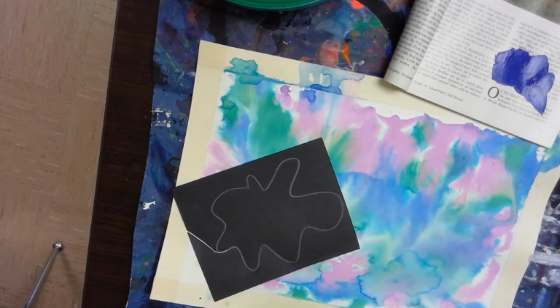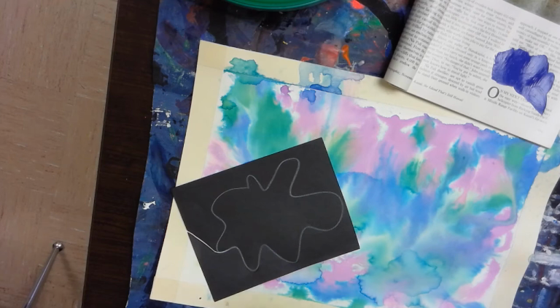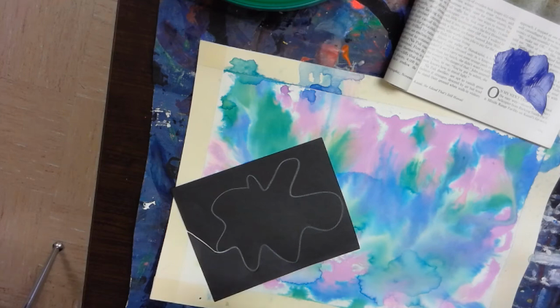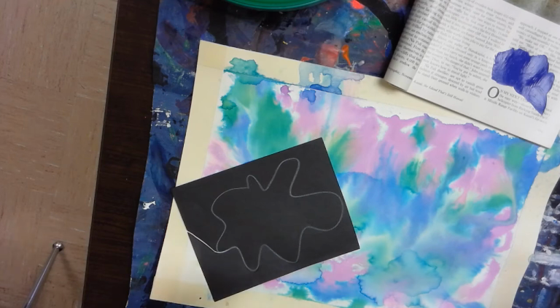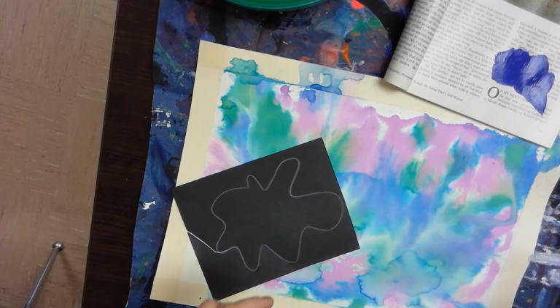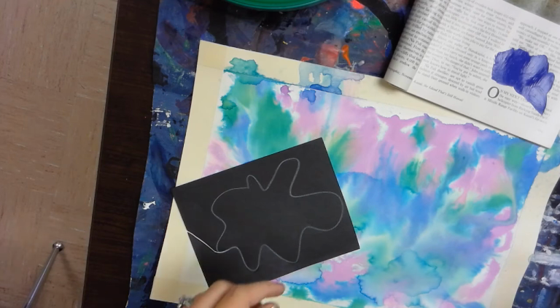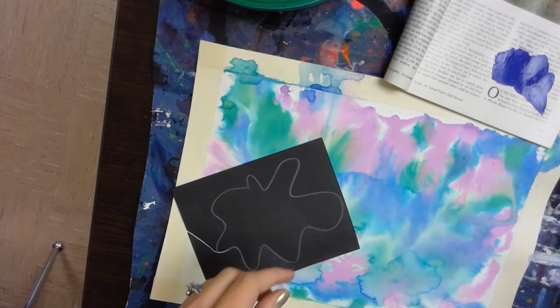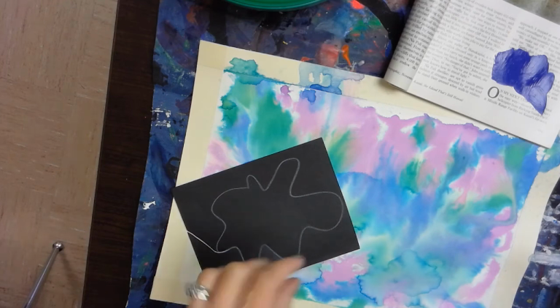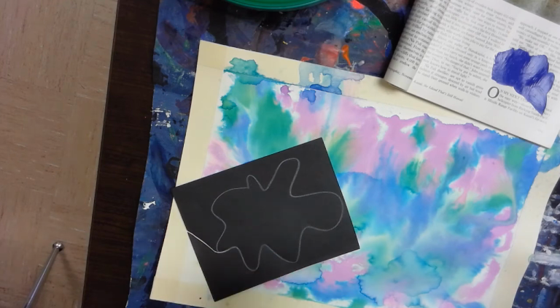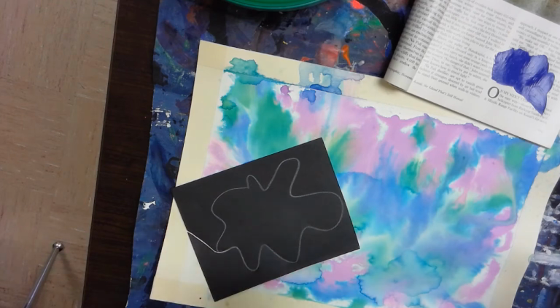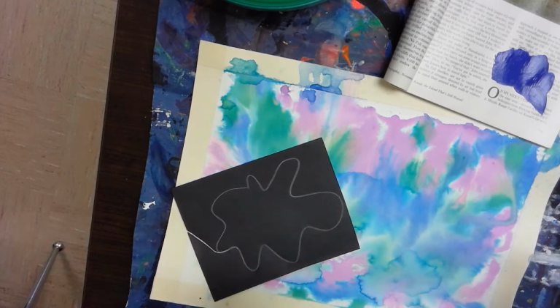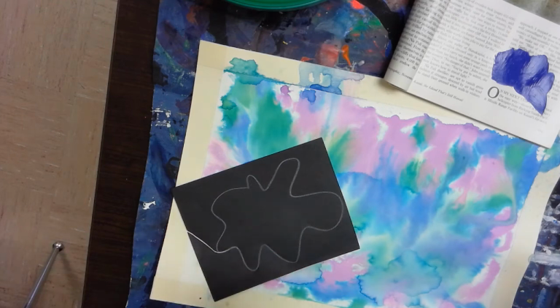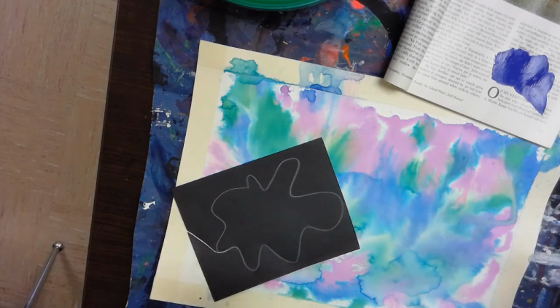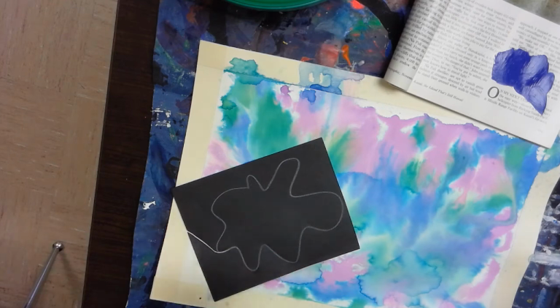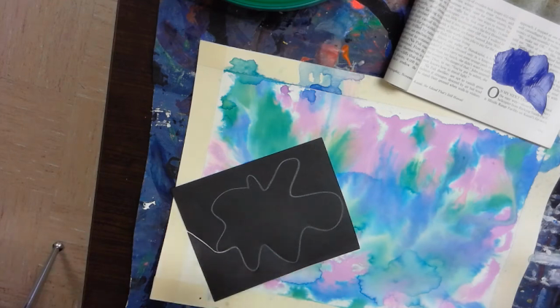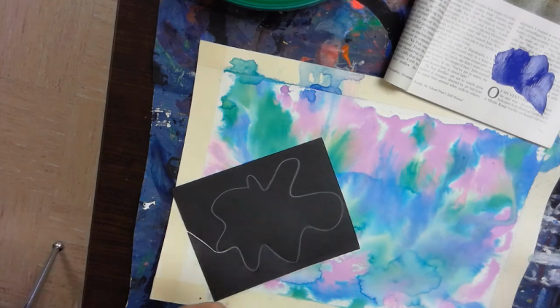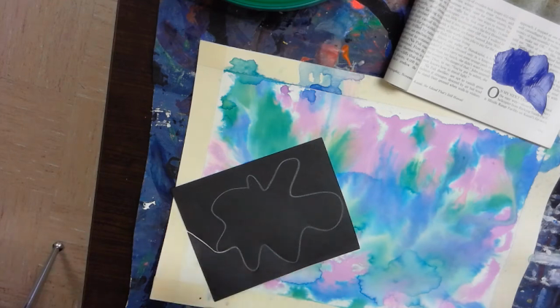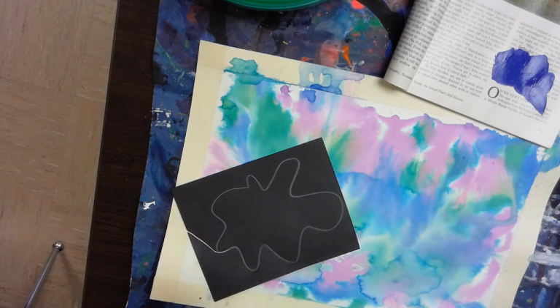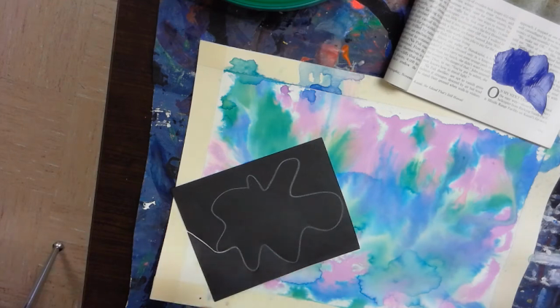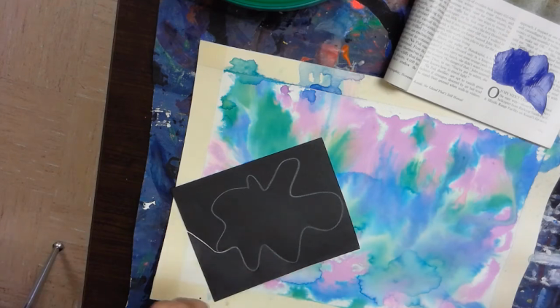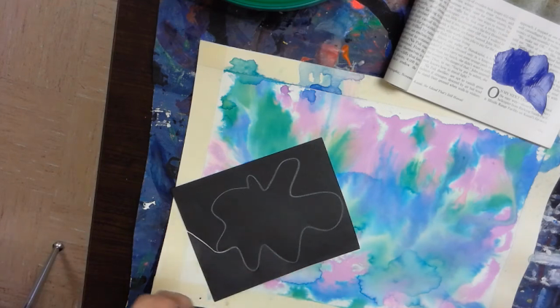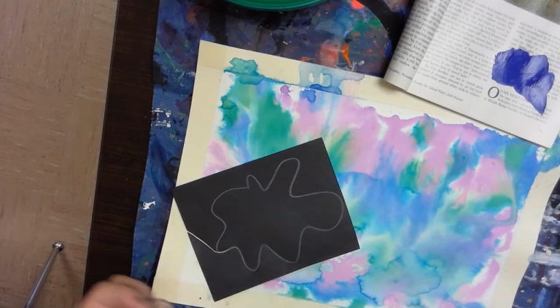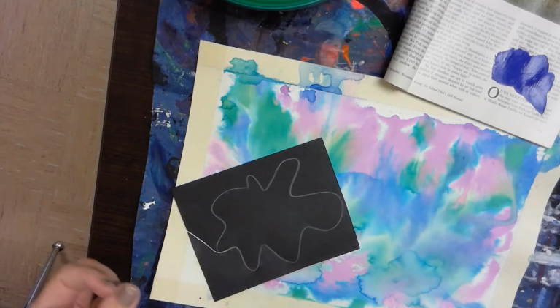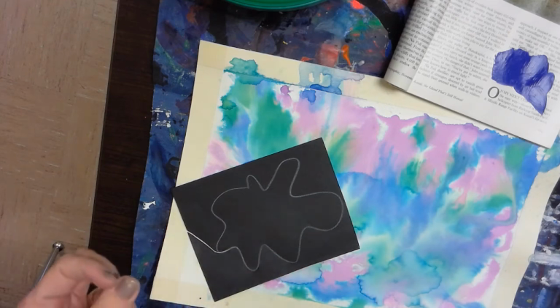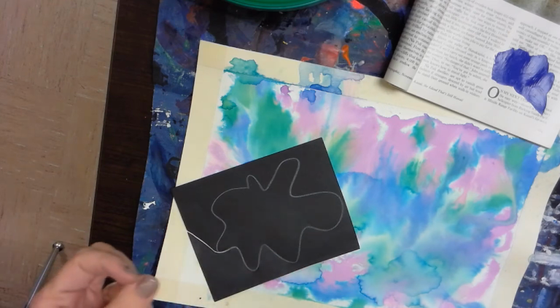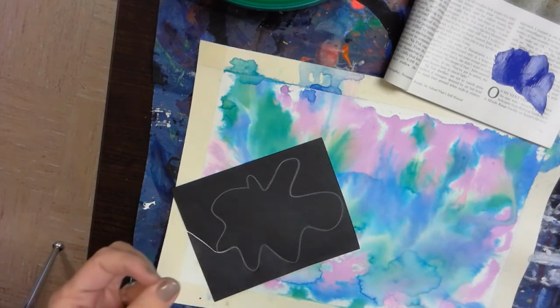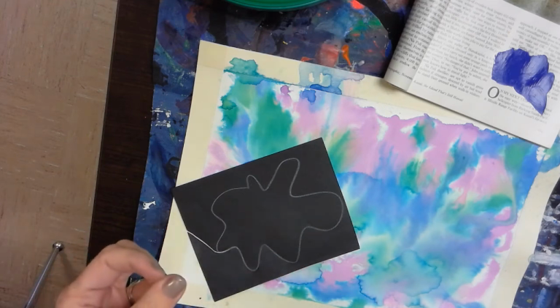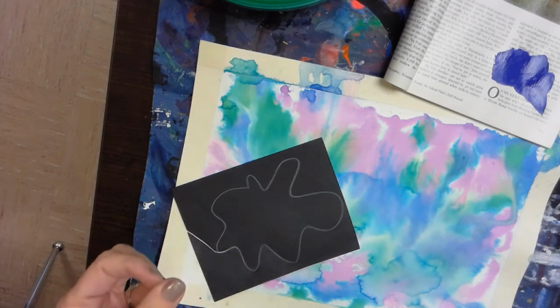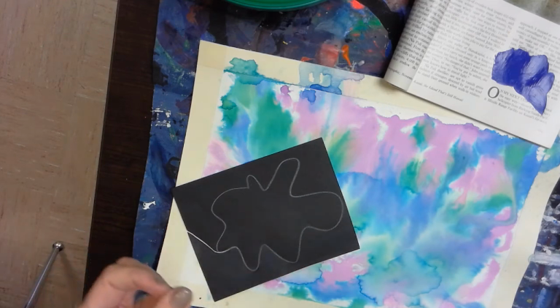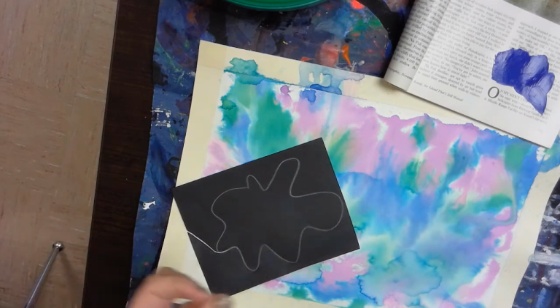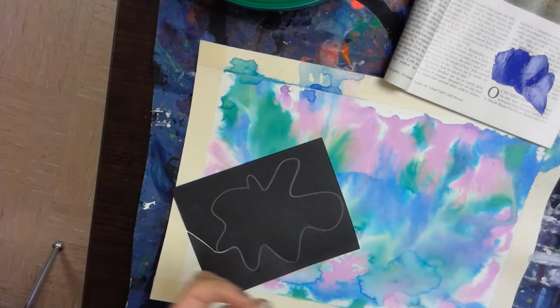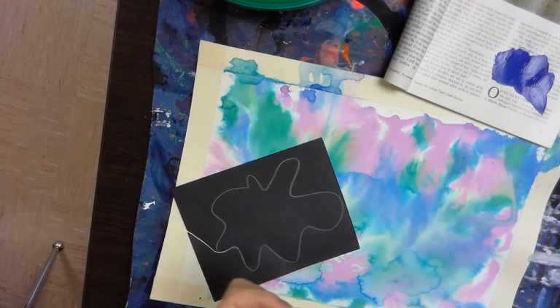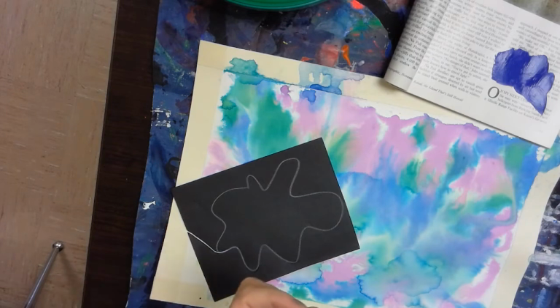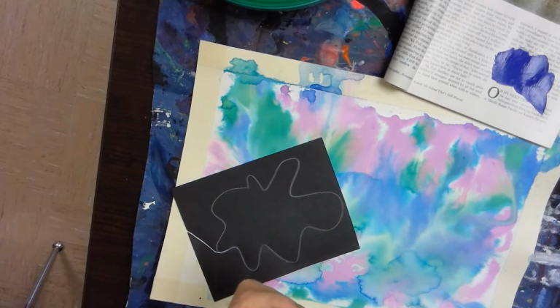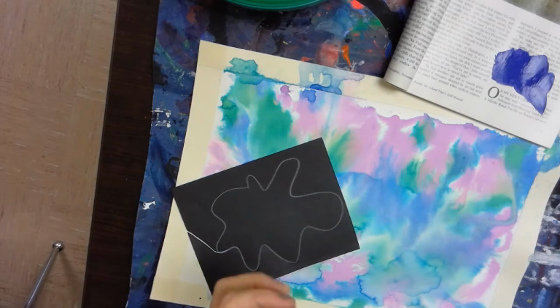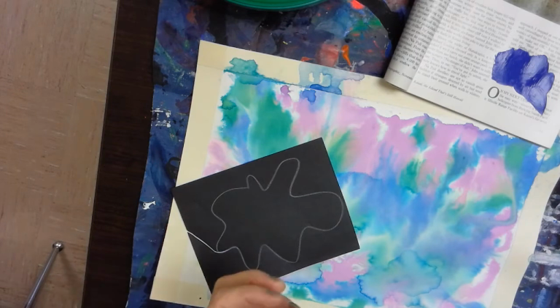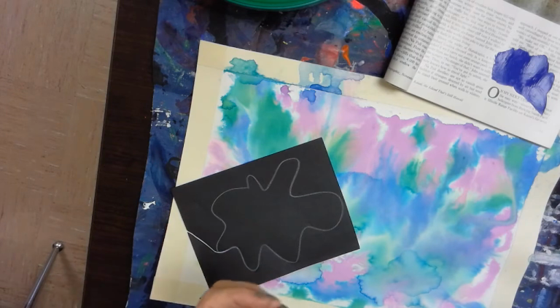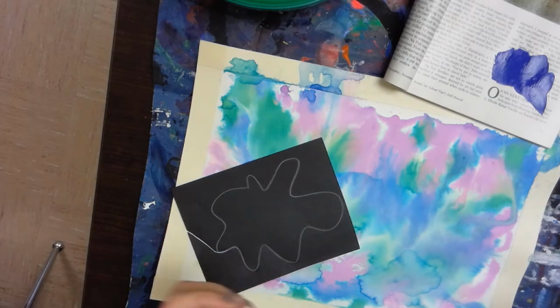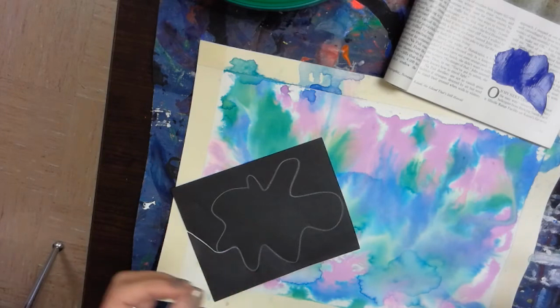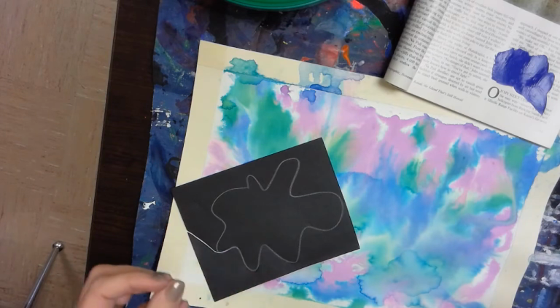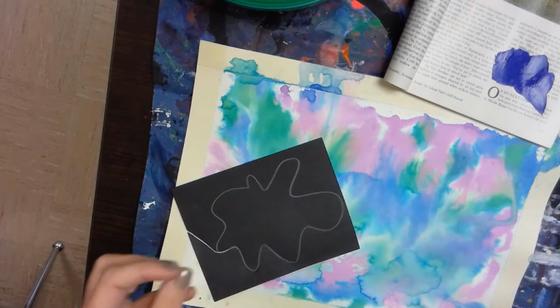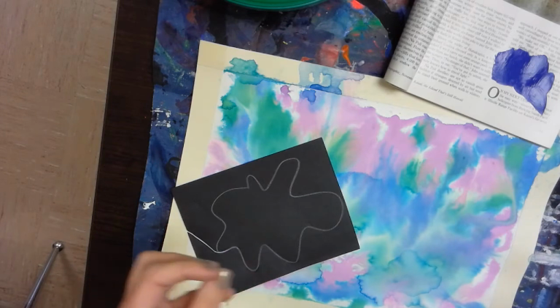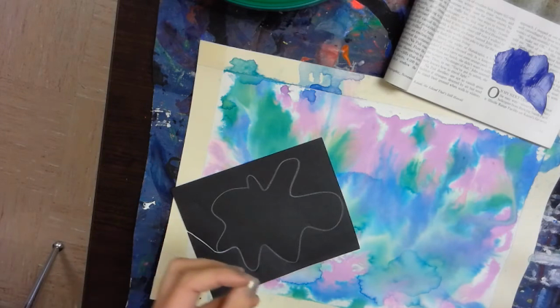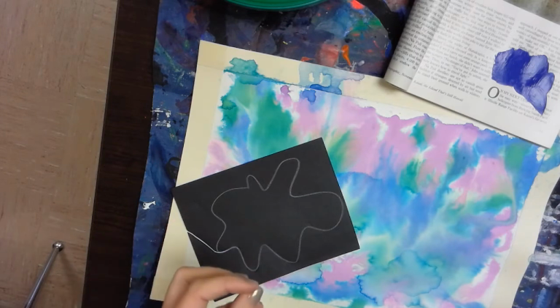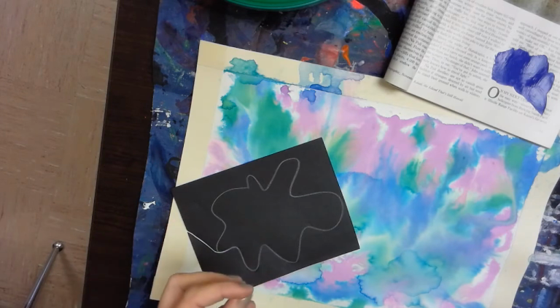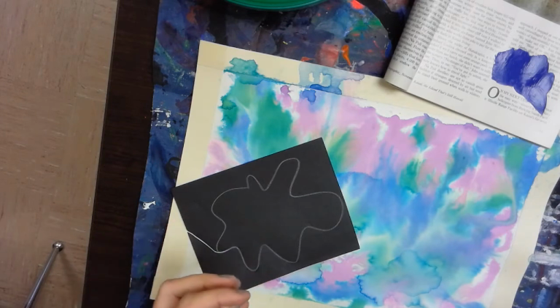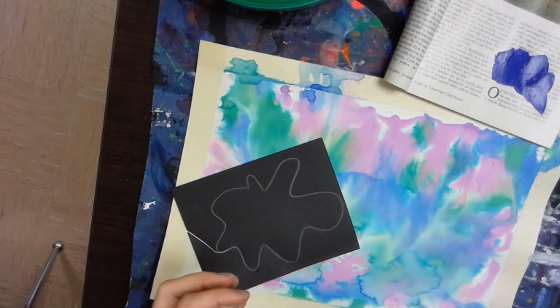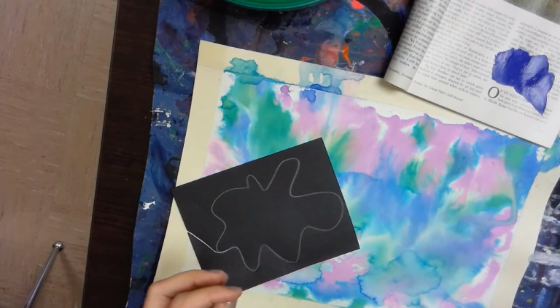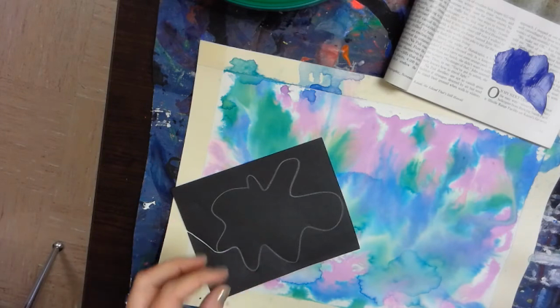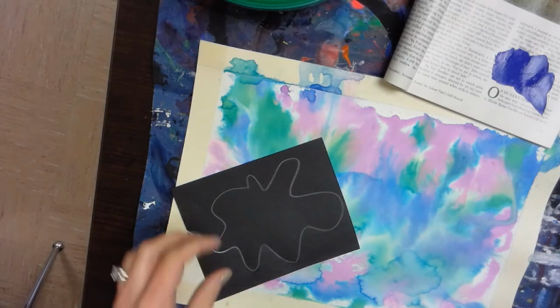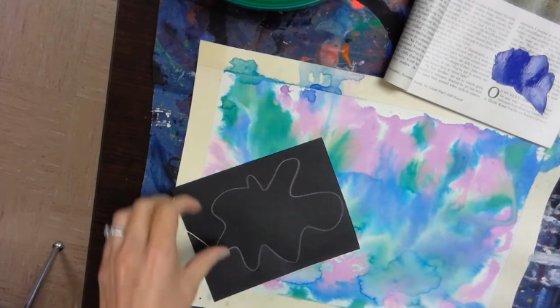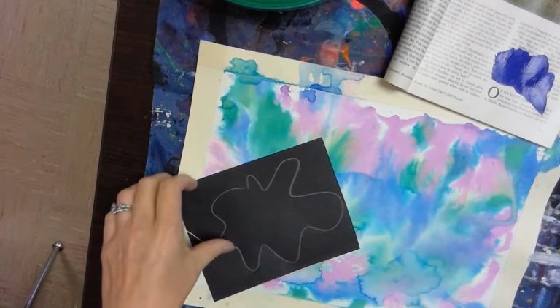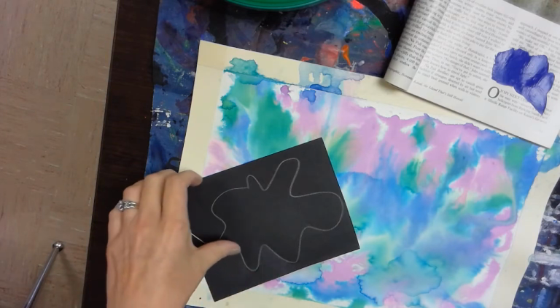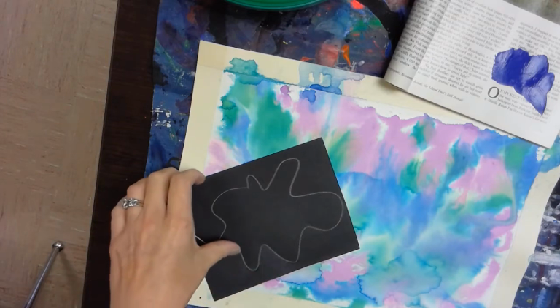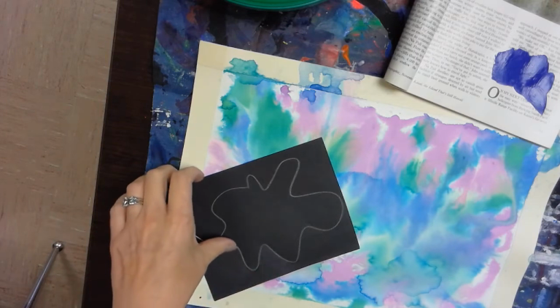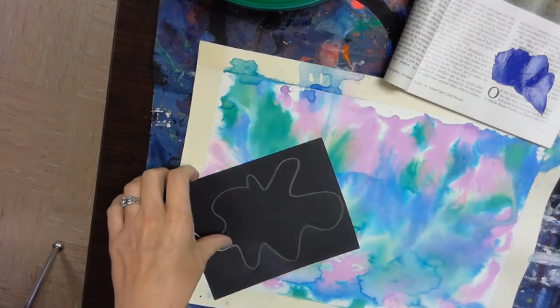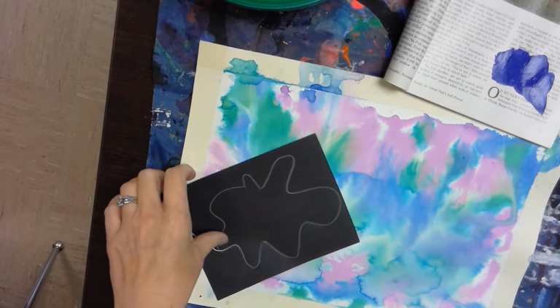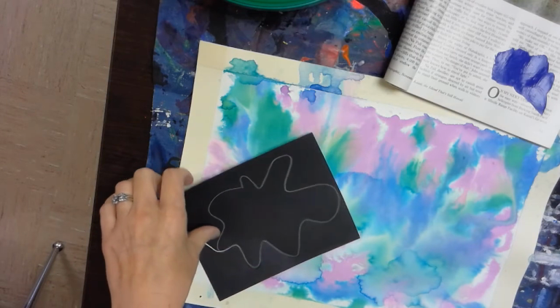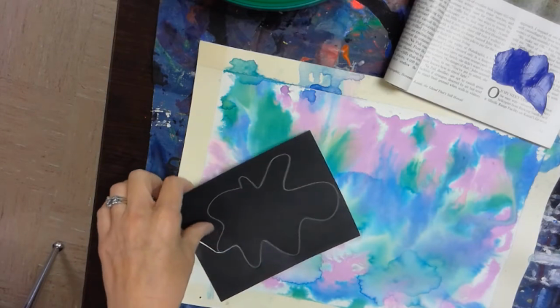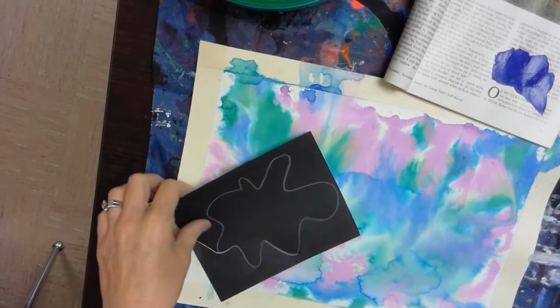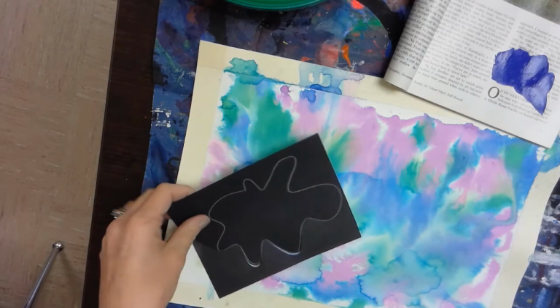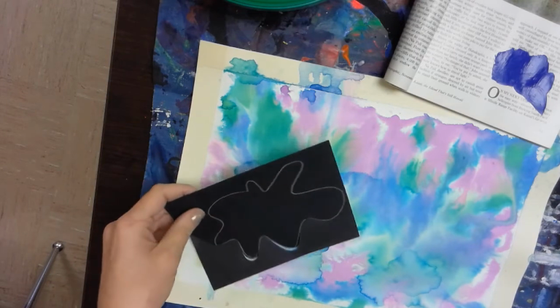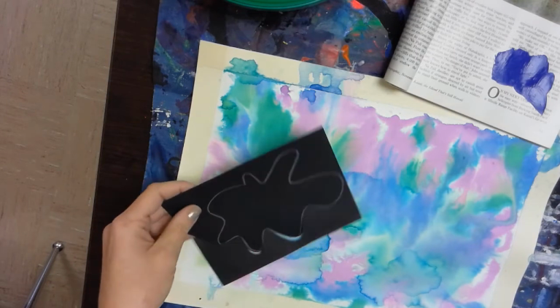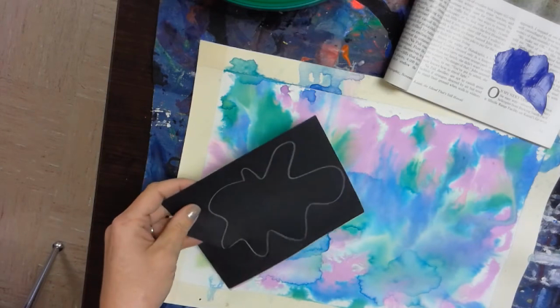Welcome to our studio today. We're going to start on step or layer two of our abstract painting.